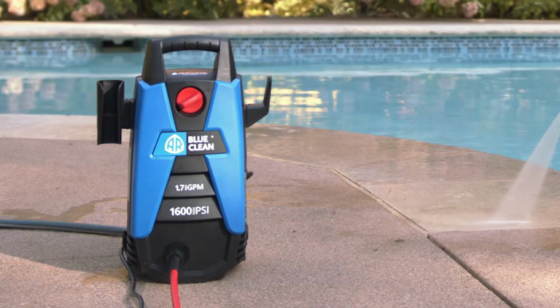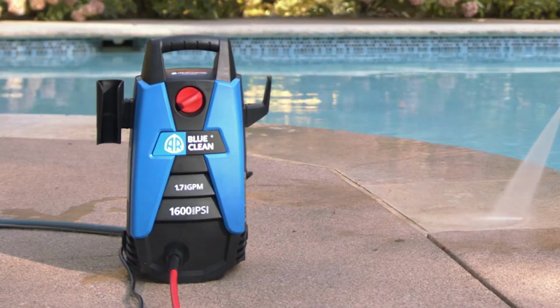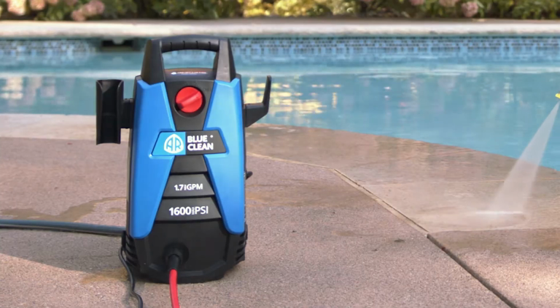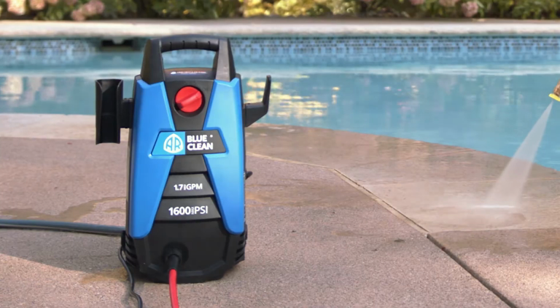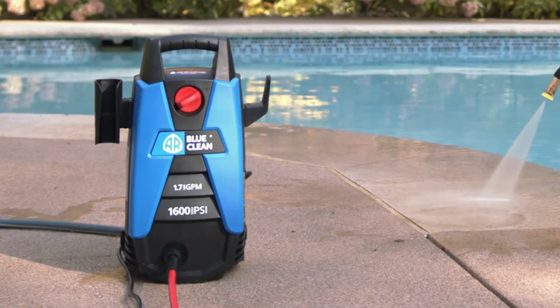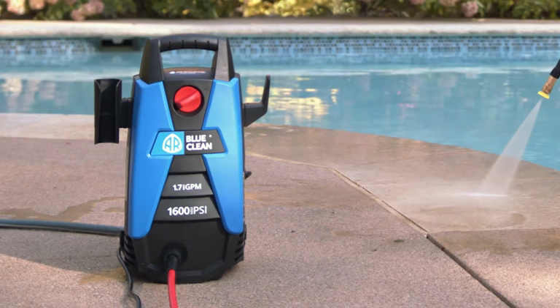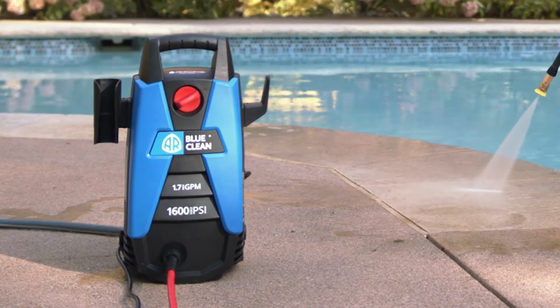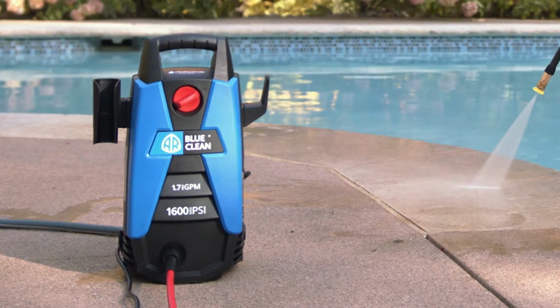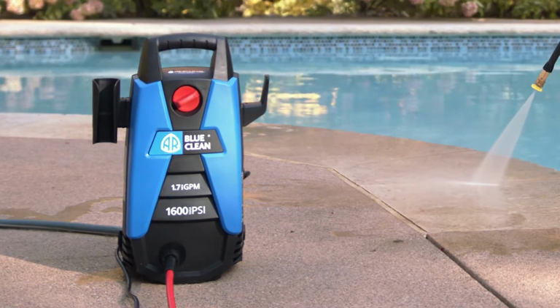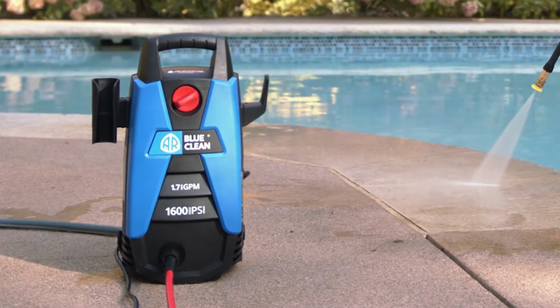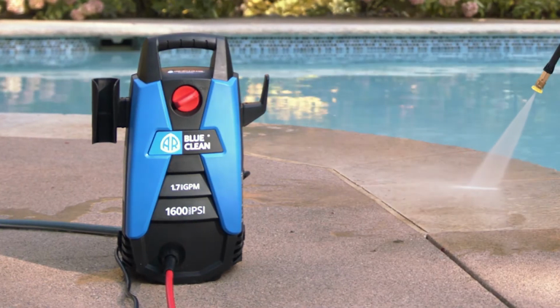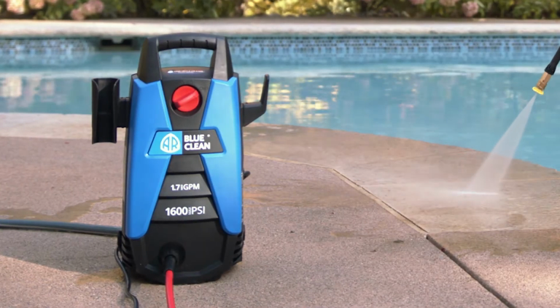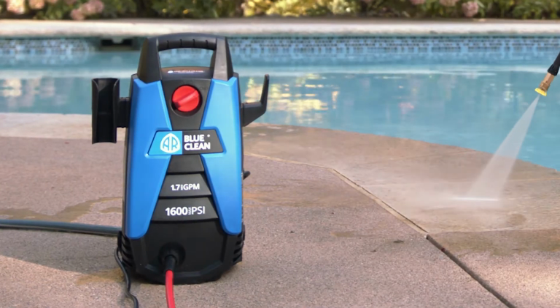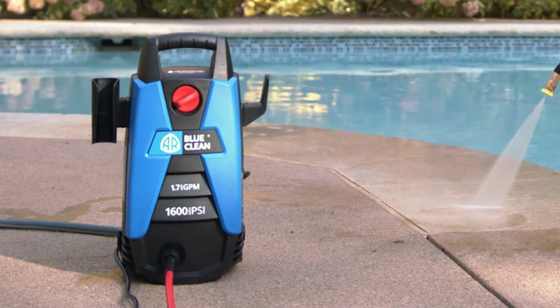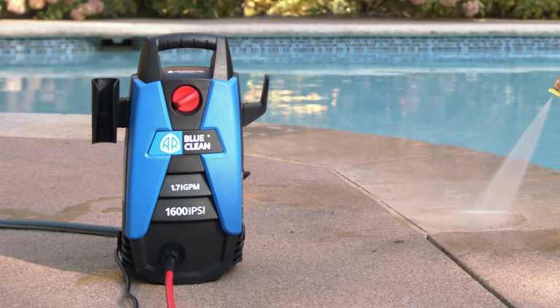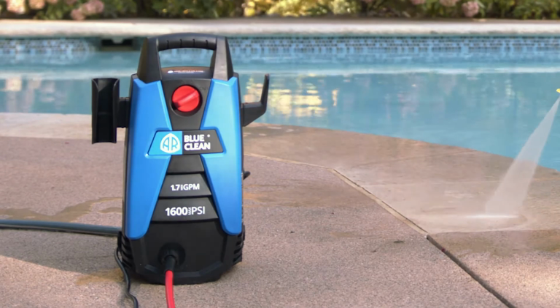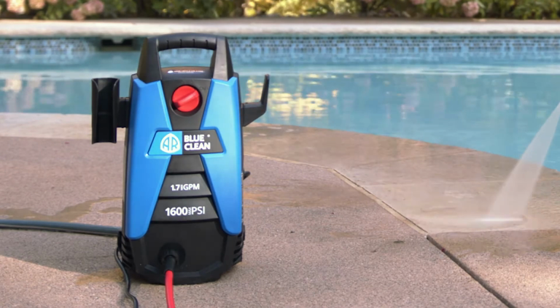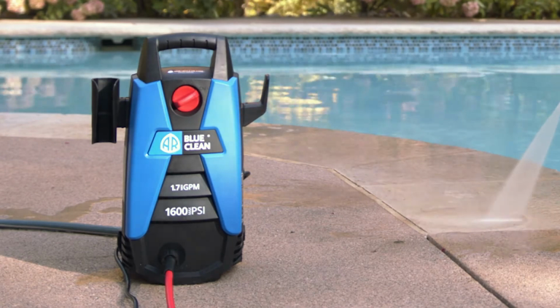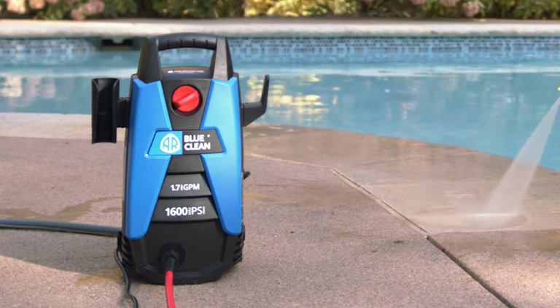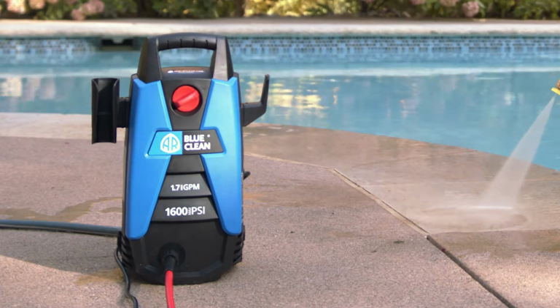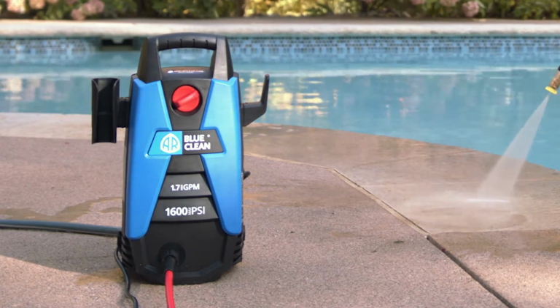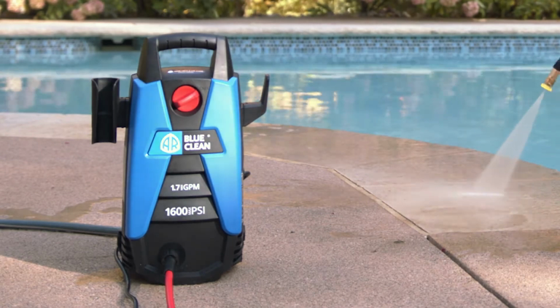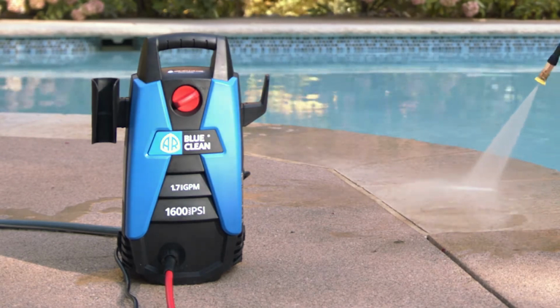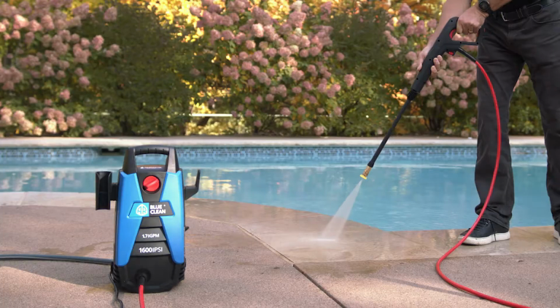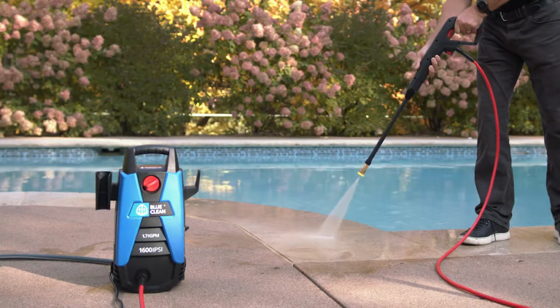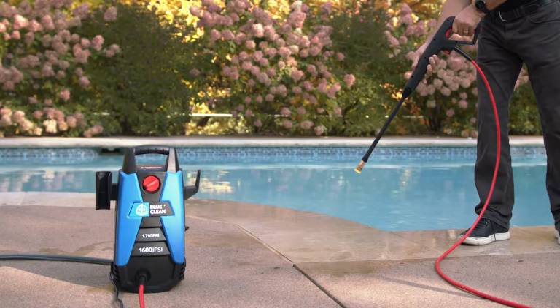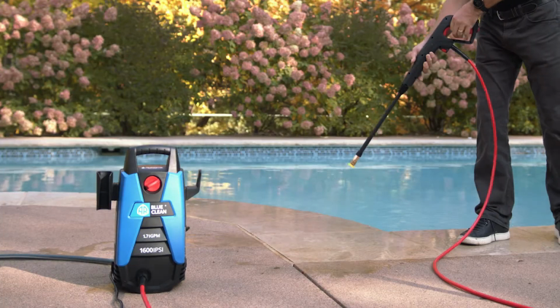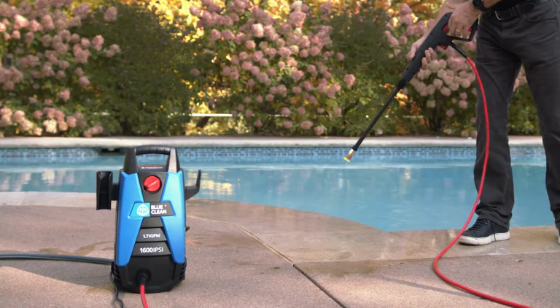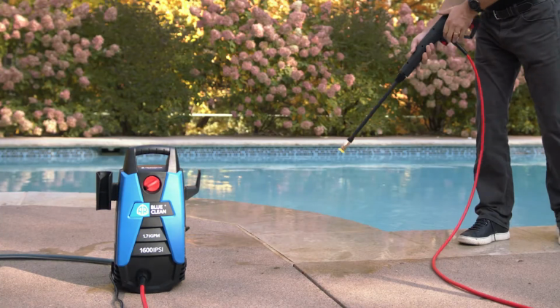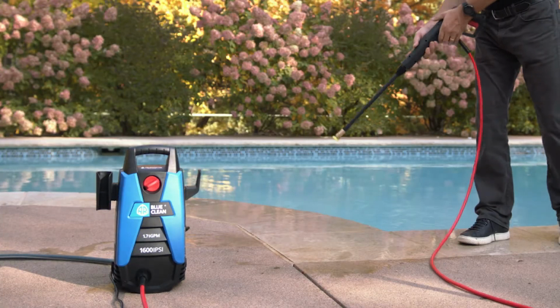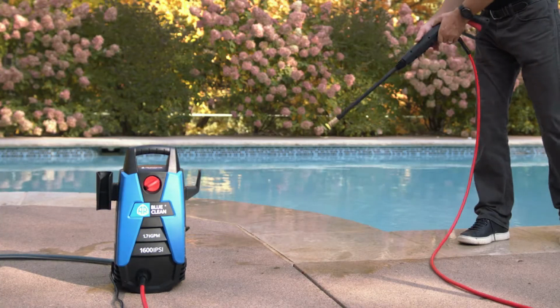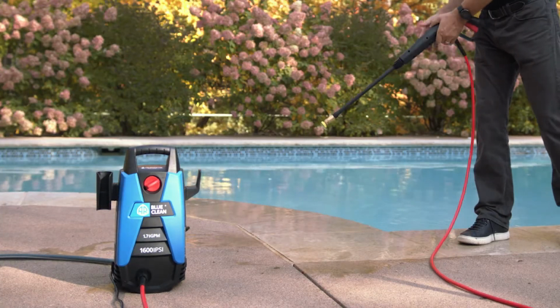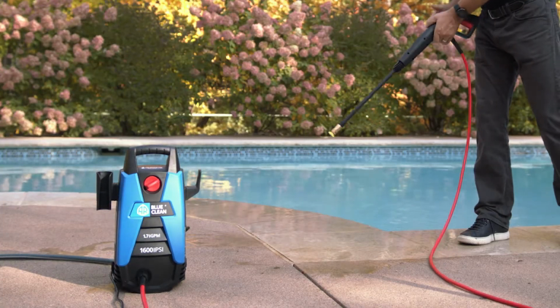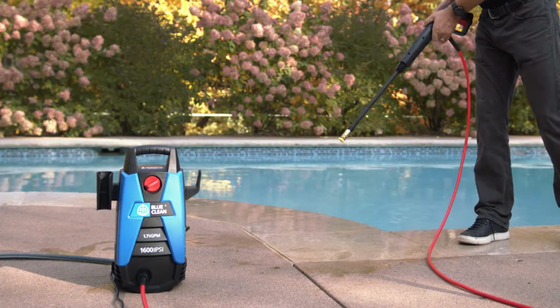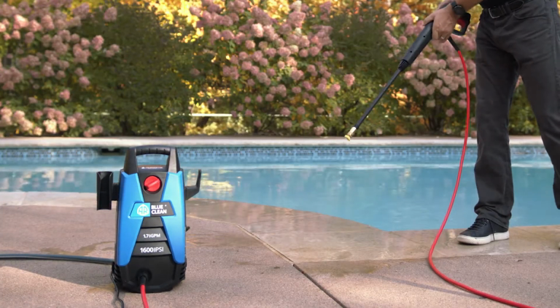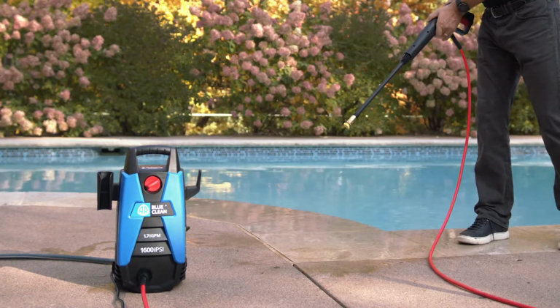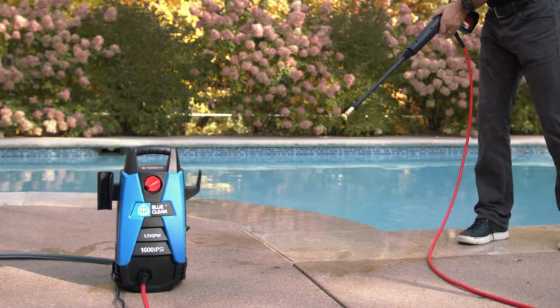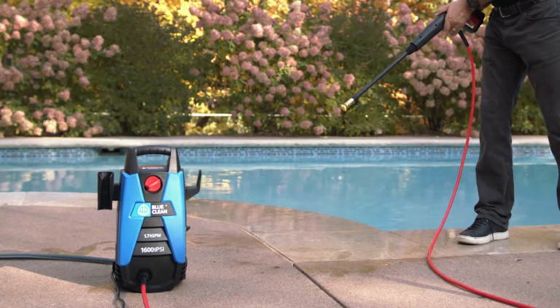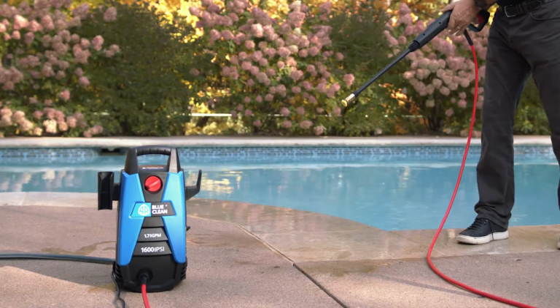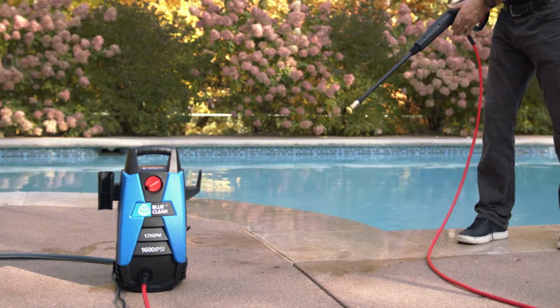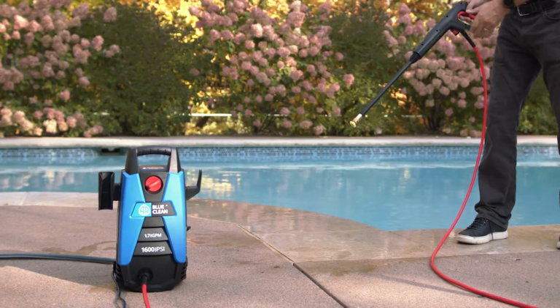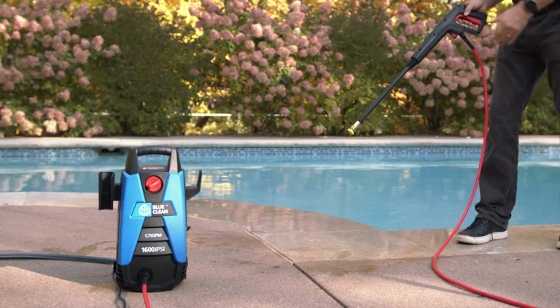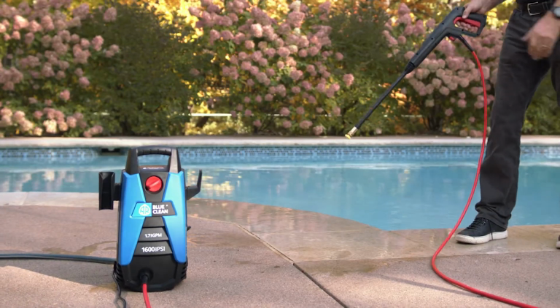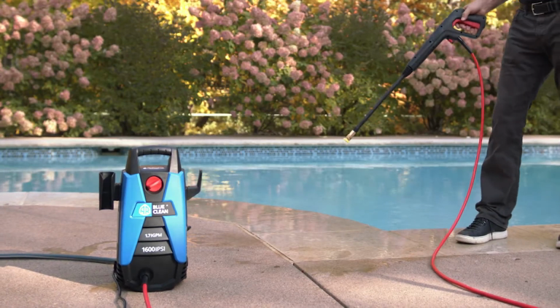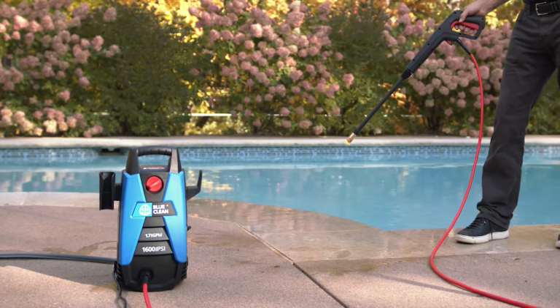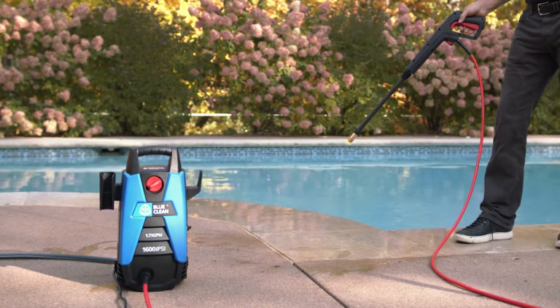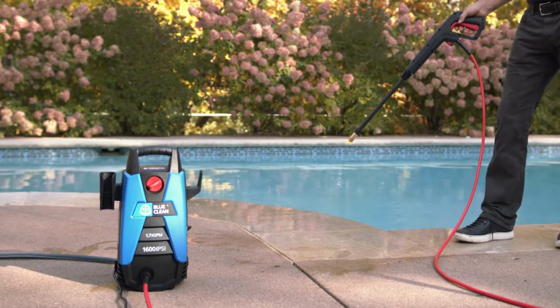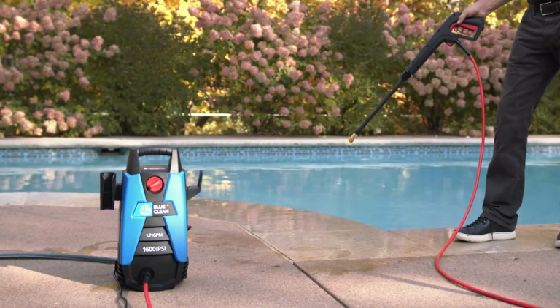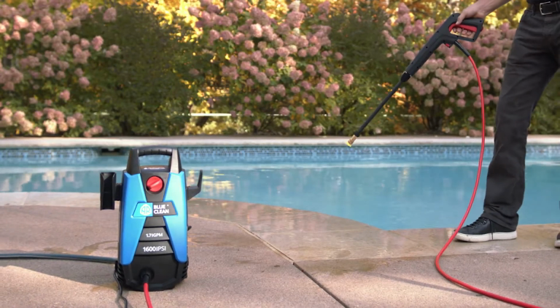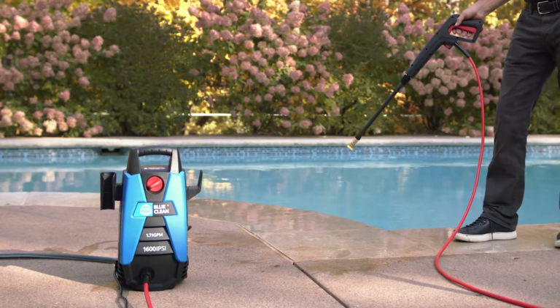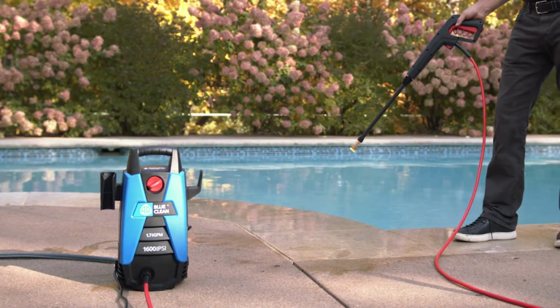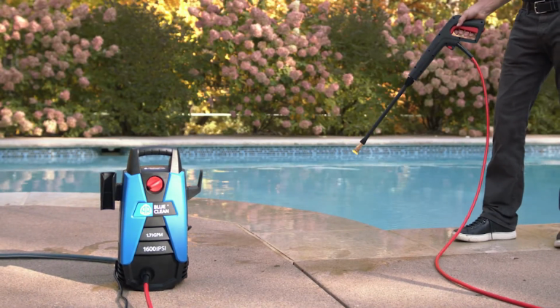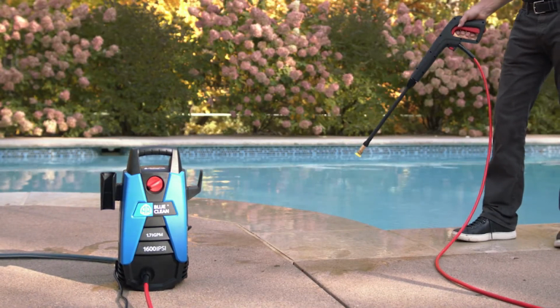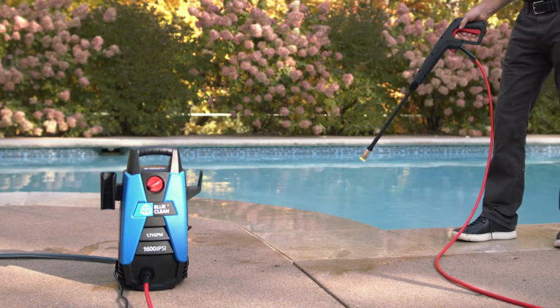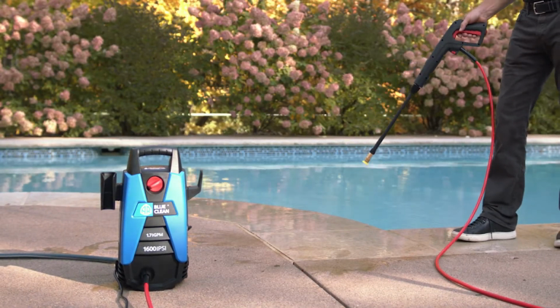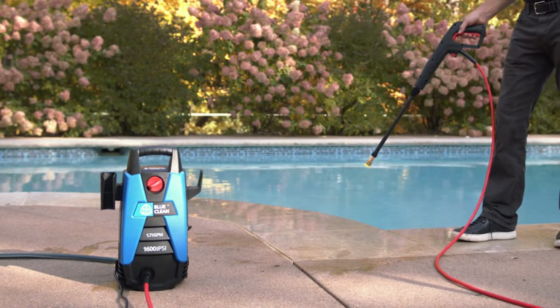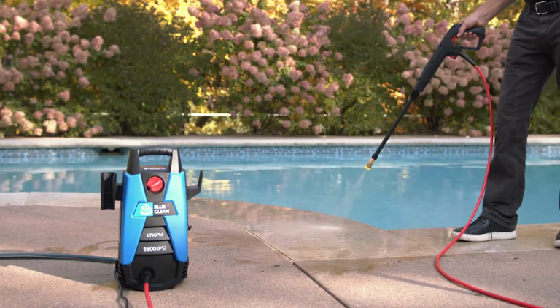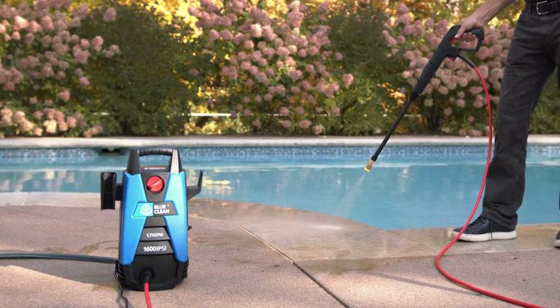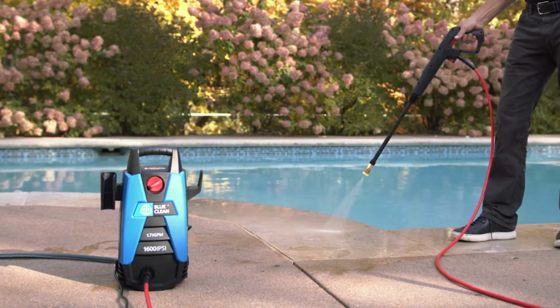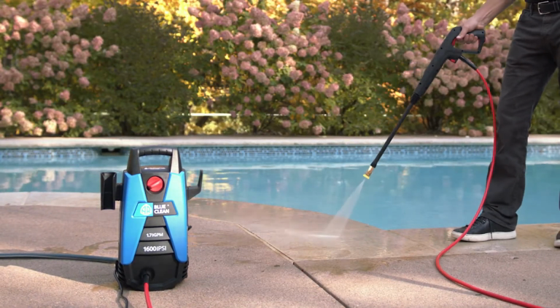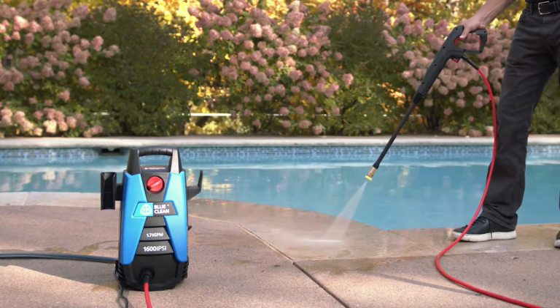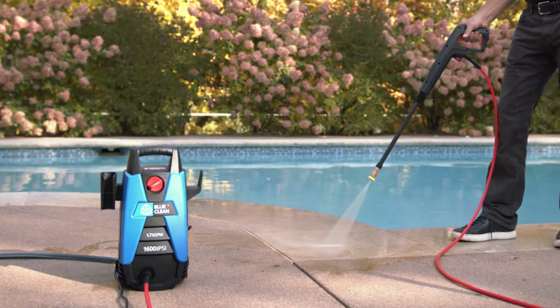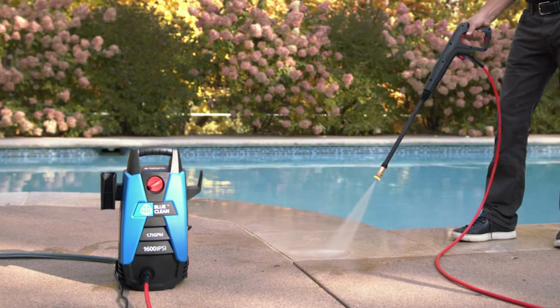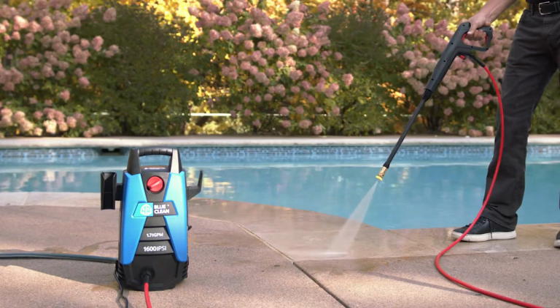Featuring the total stop system — when you release the trigger, the pump and motor stop, saving wear and extending the life of the machine.